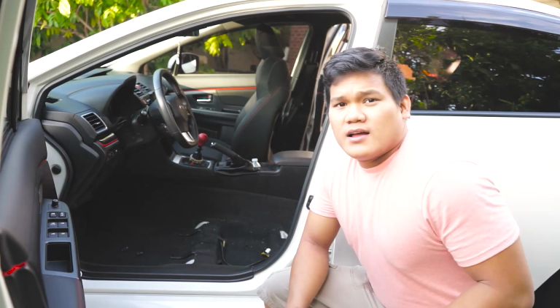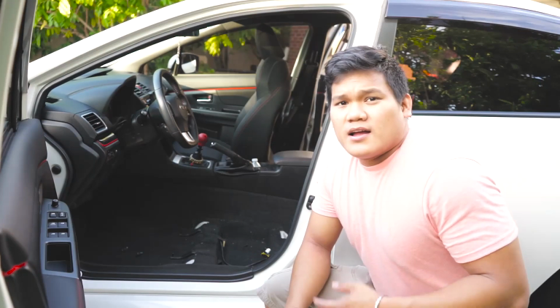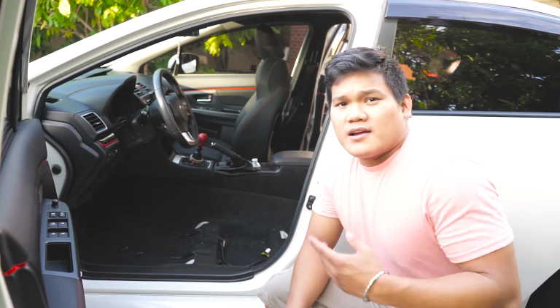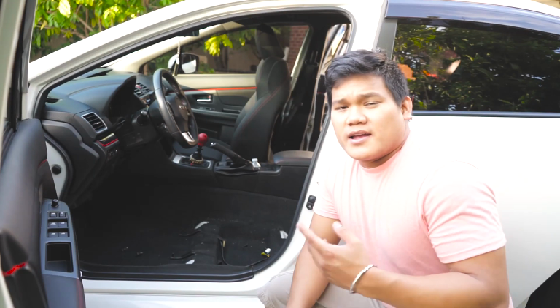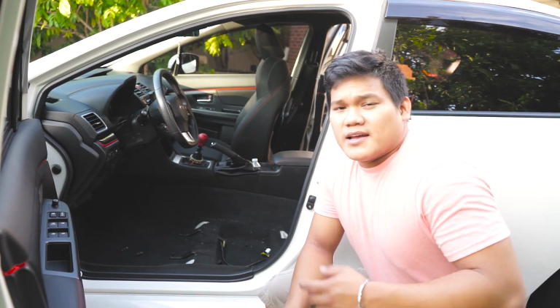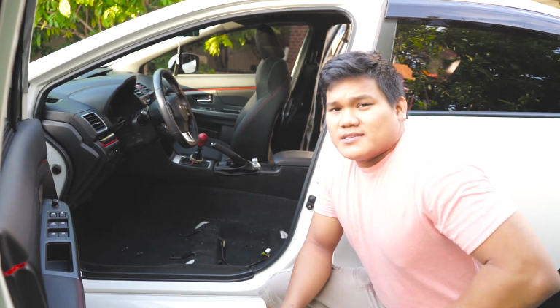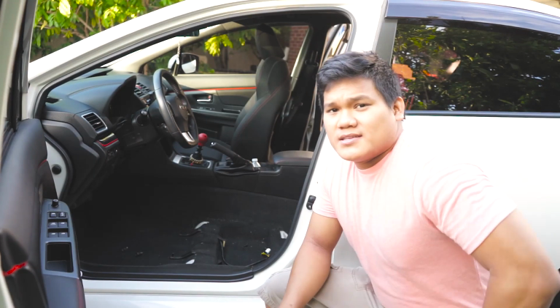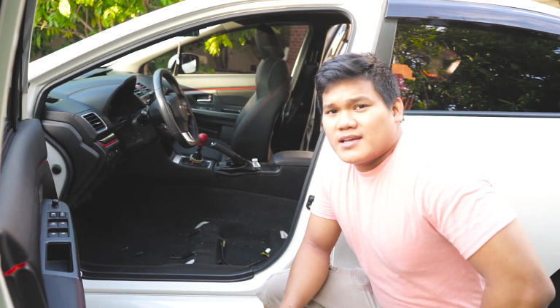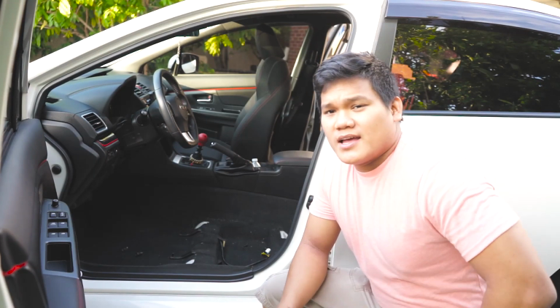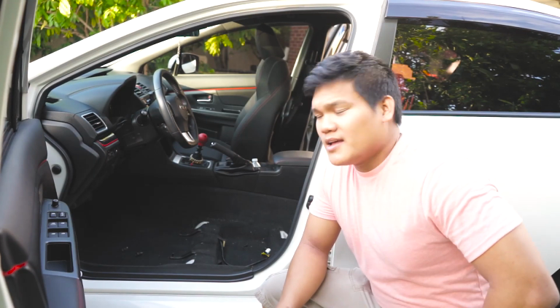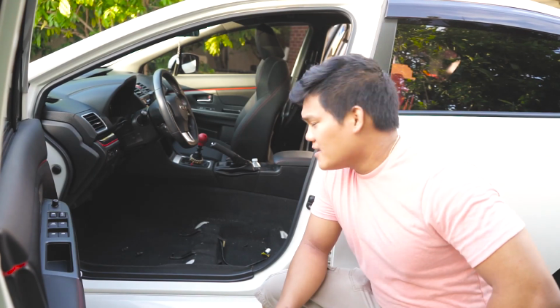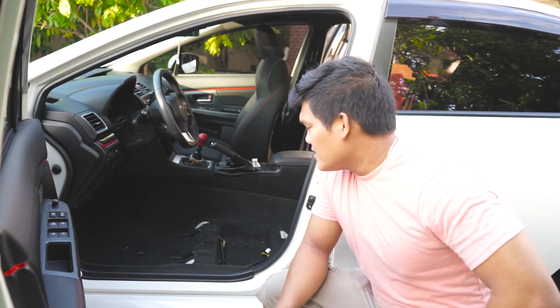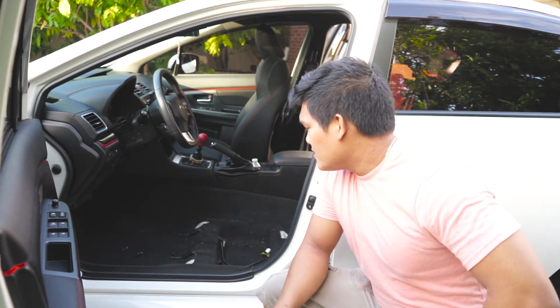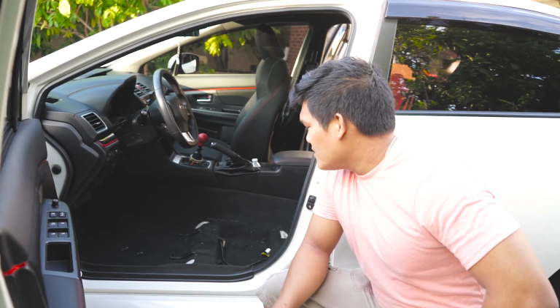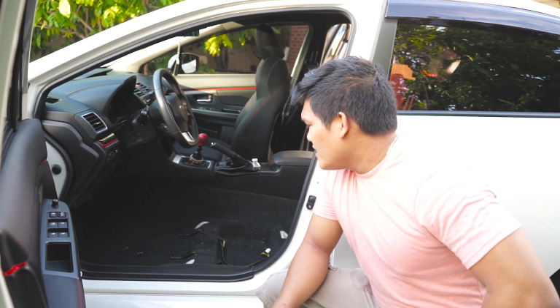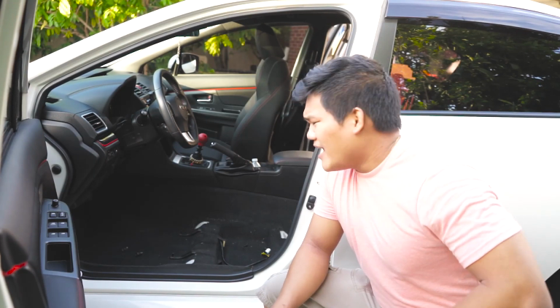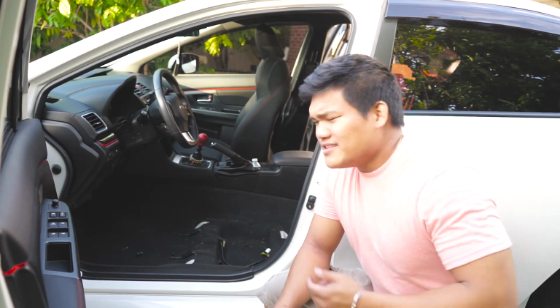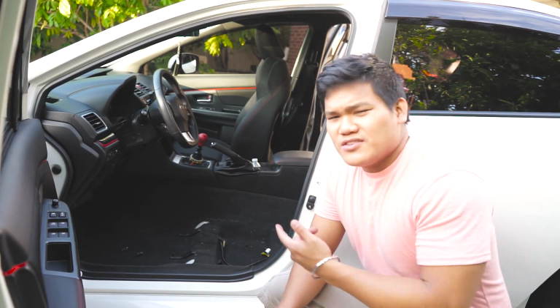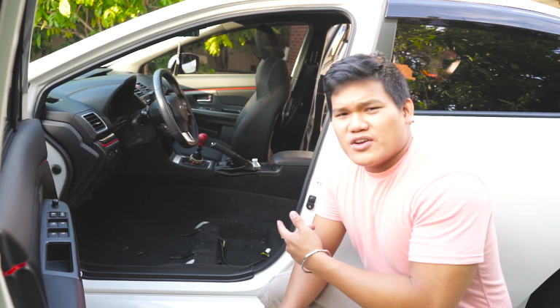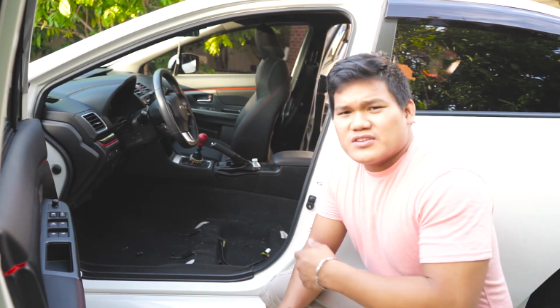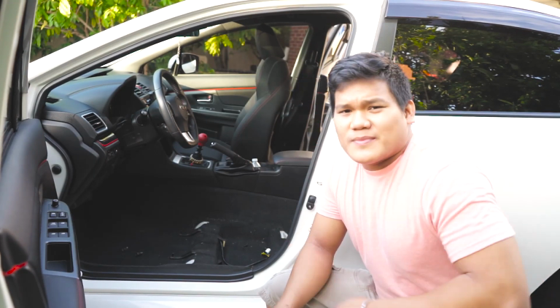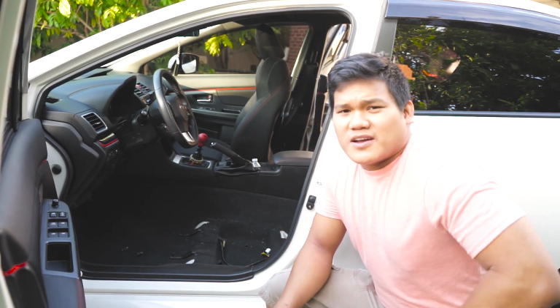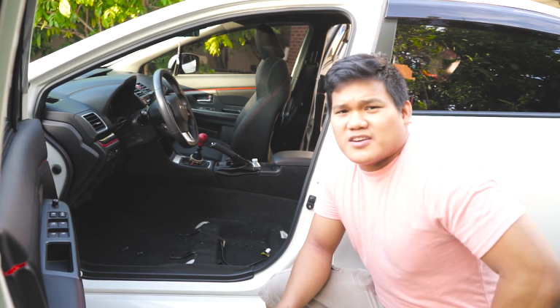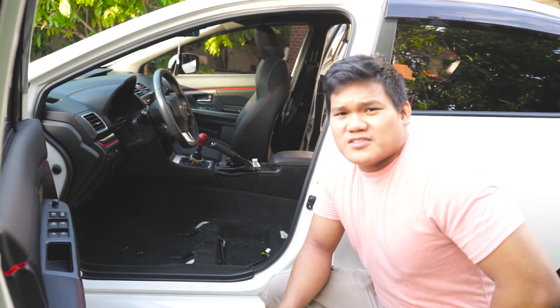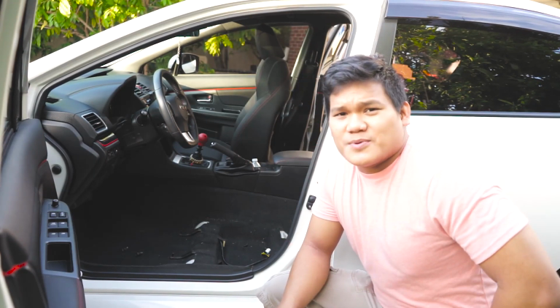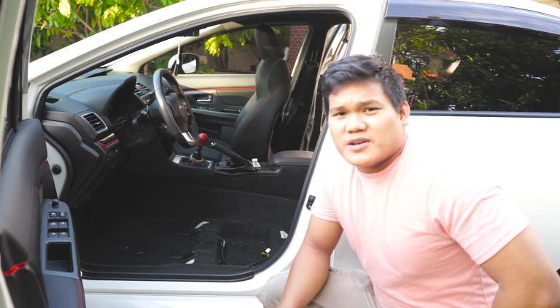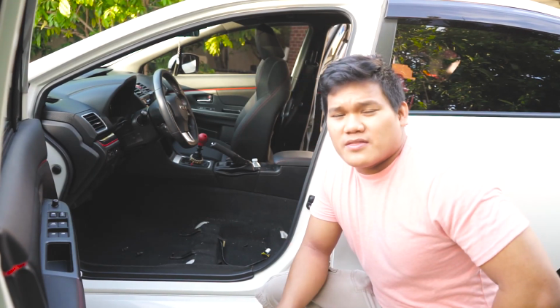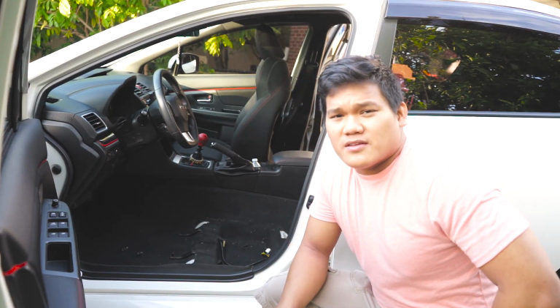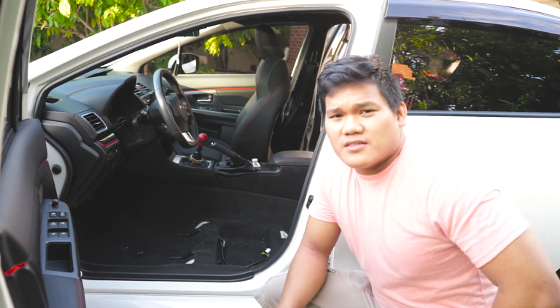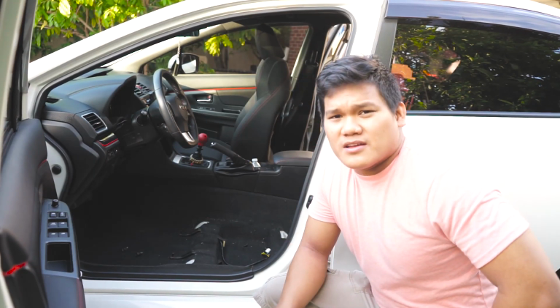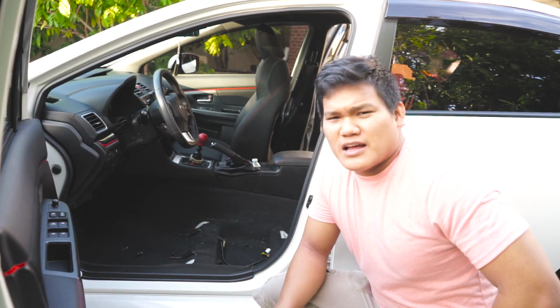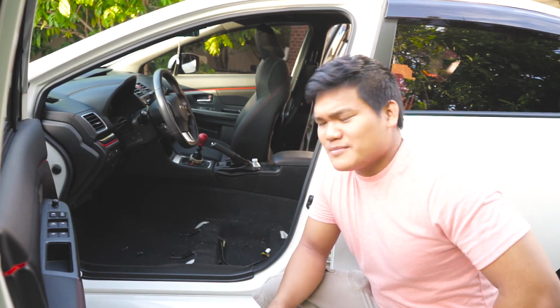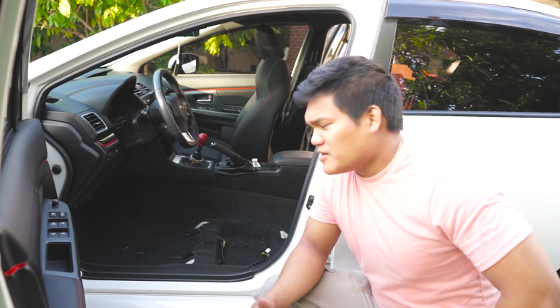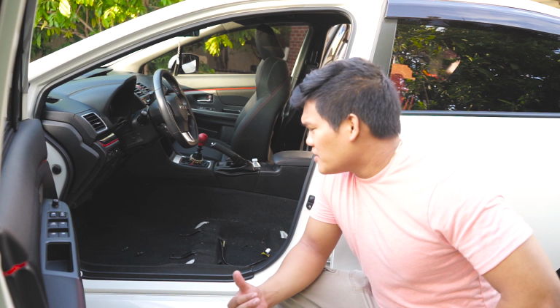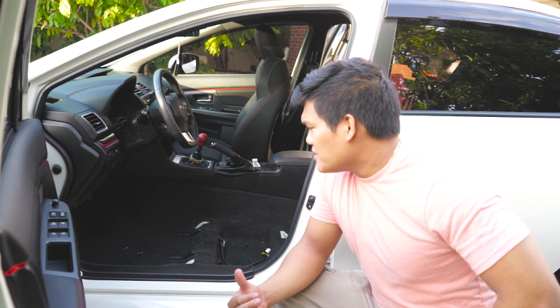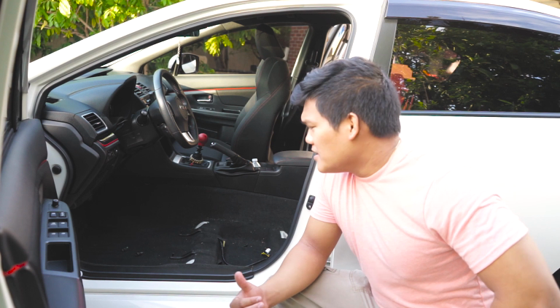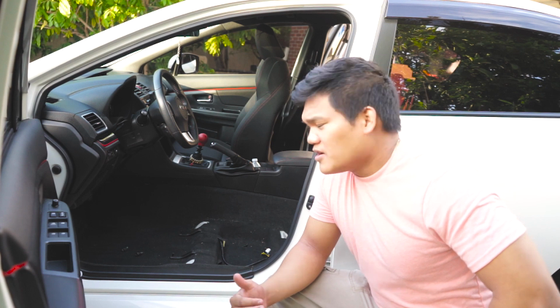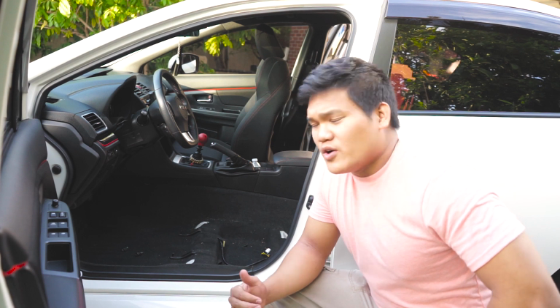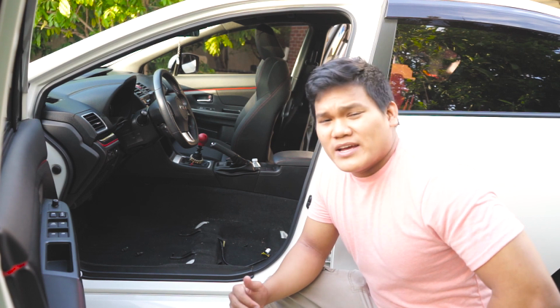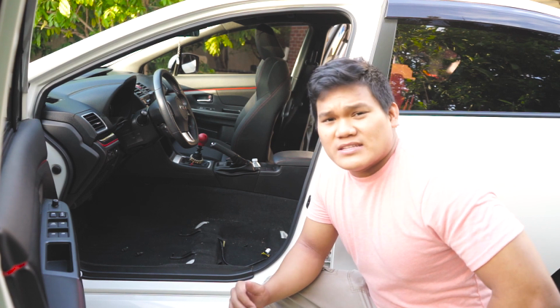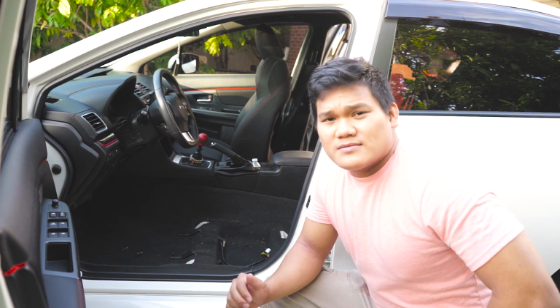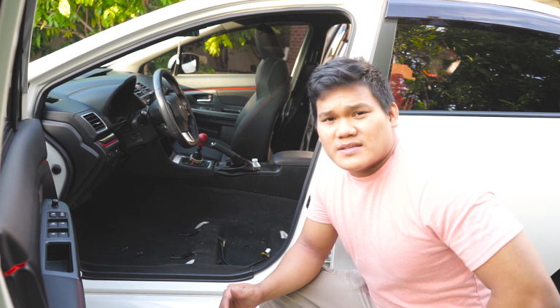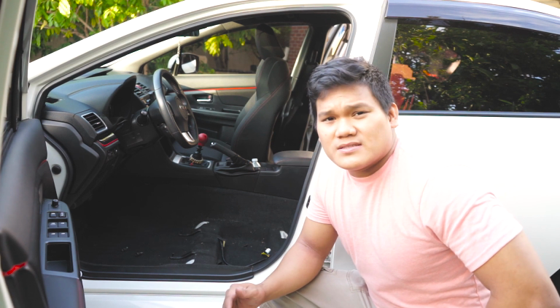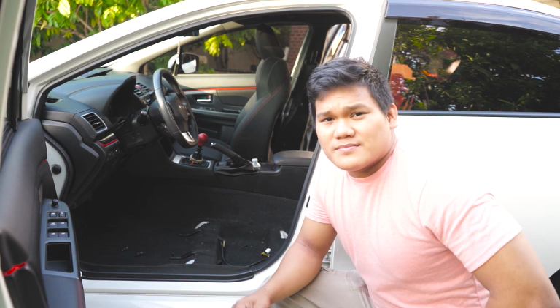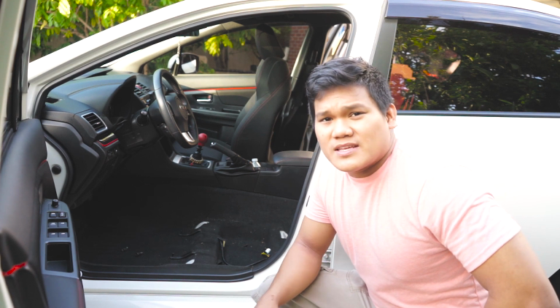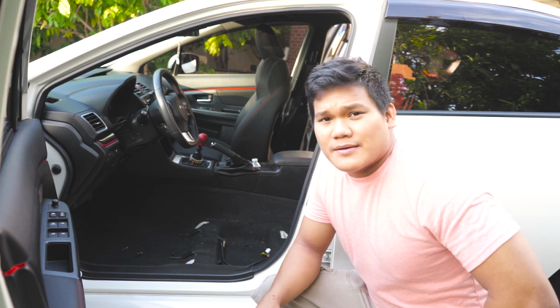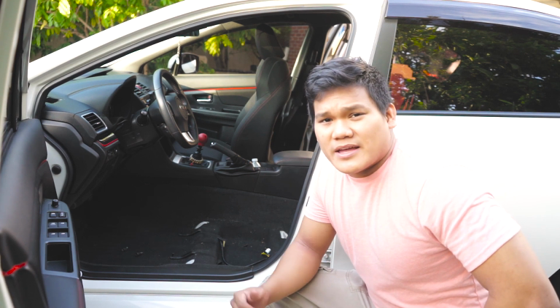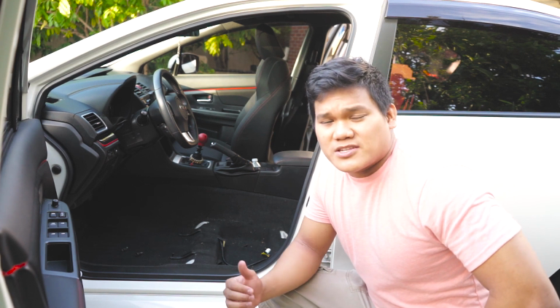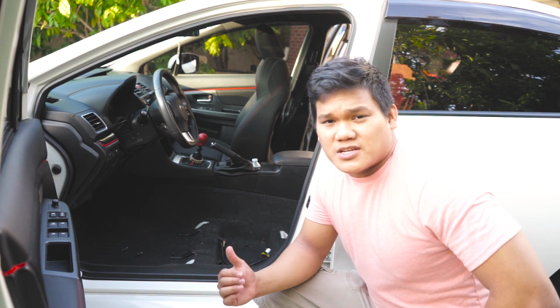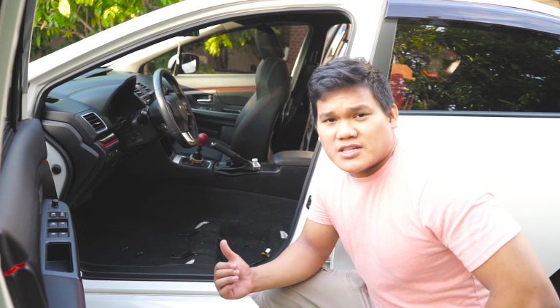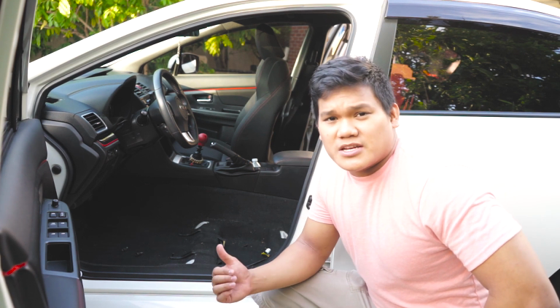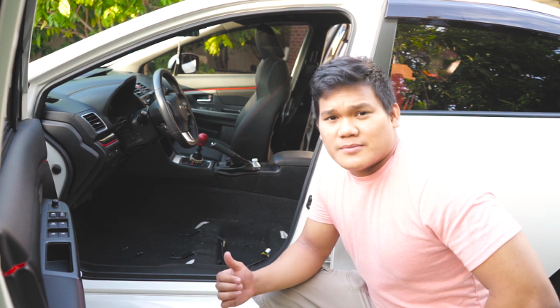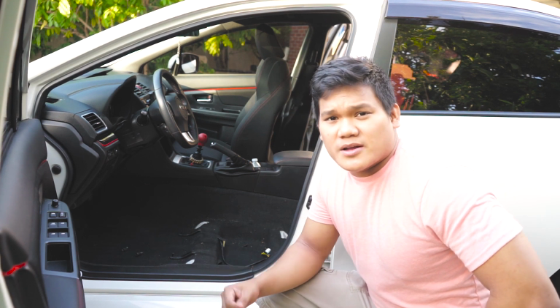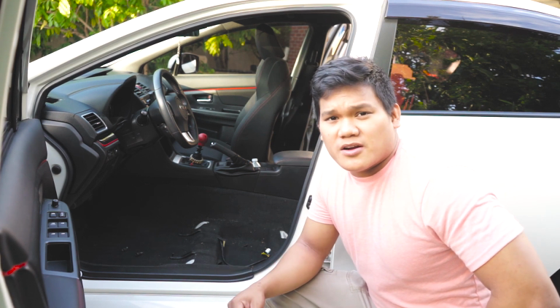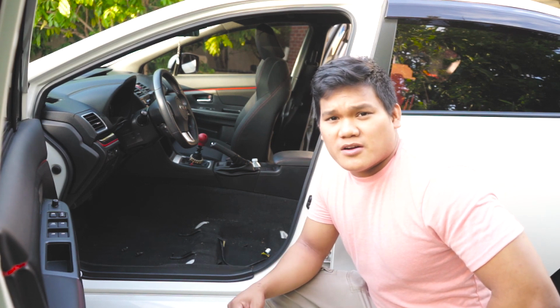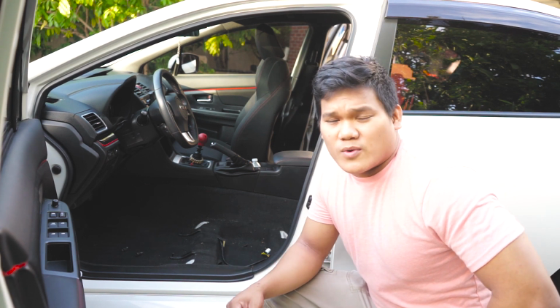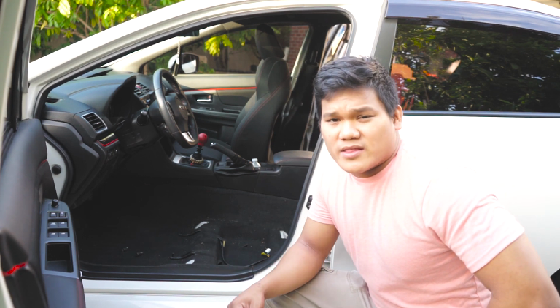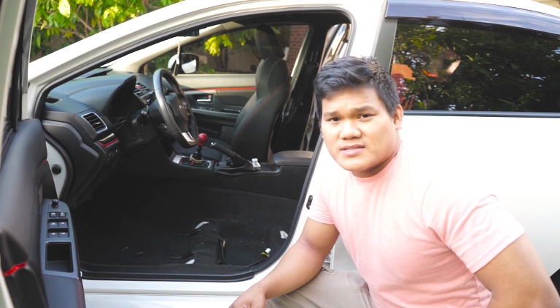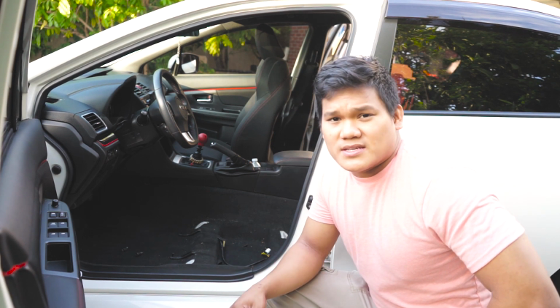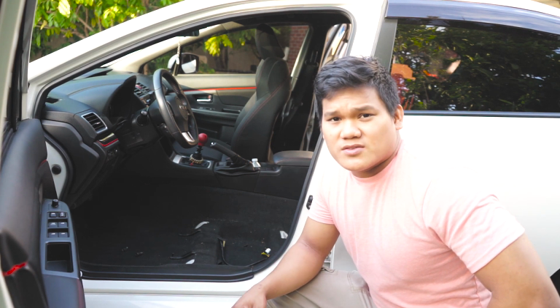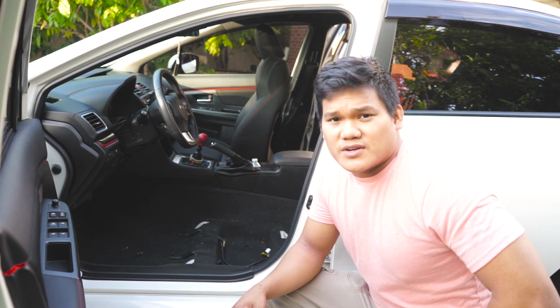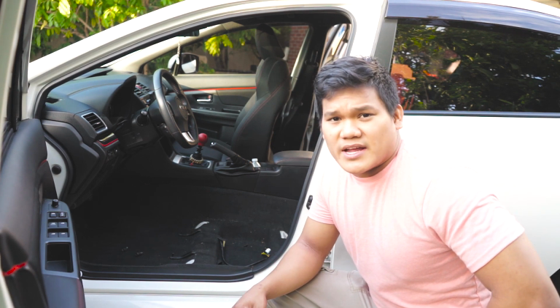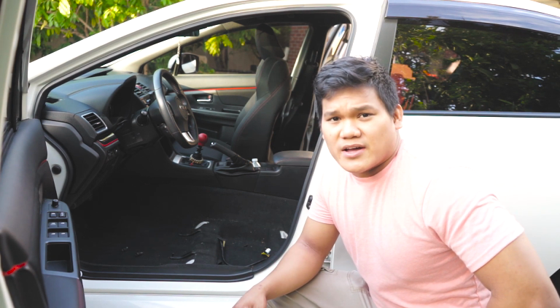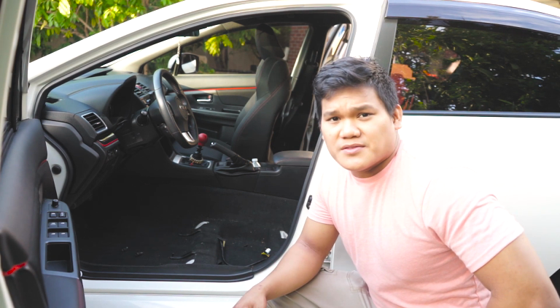As you notice, my car is pretty filthy. I'm going to go ahead and spend some time and actually clean up my car while the seats are already out.